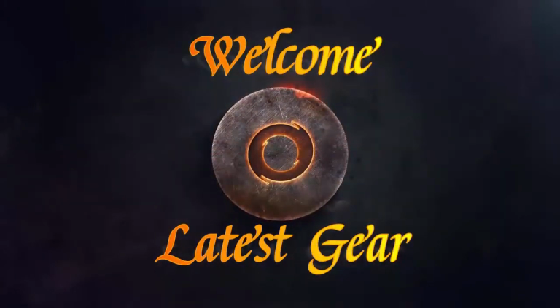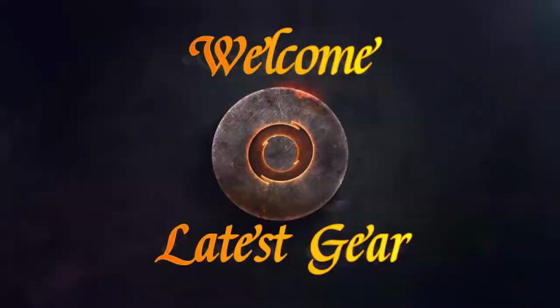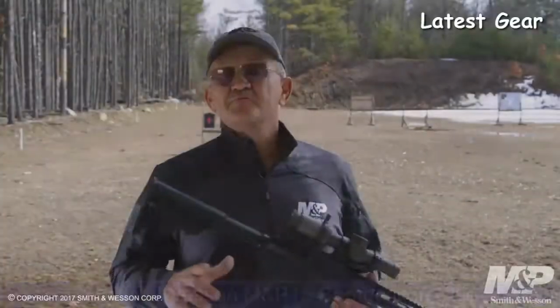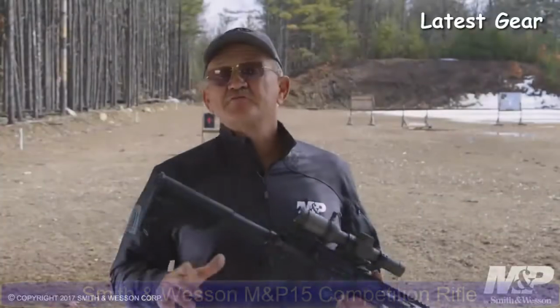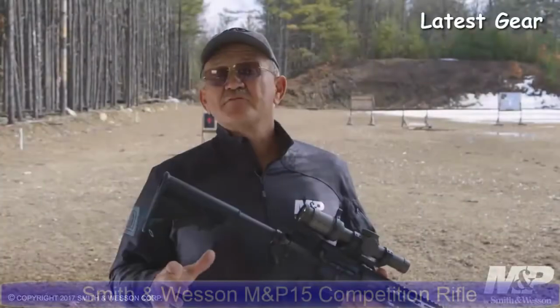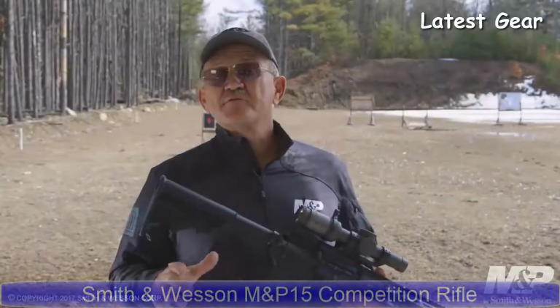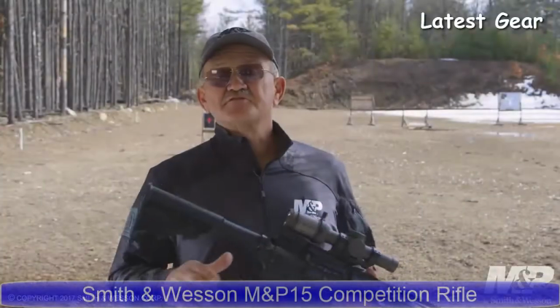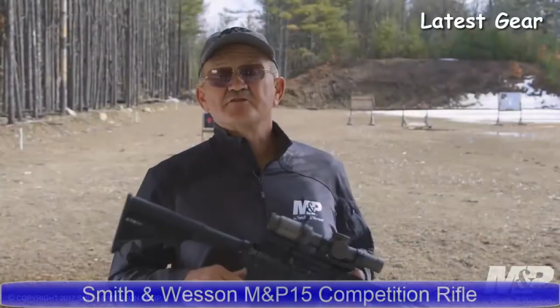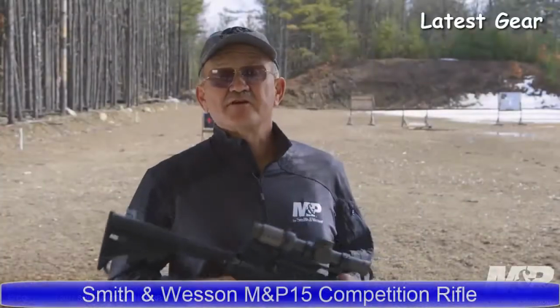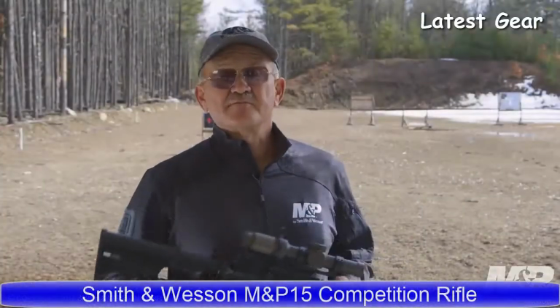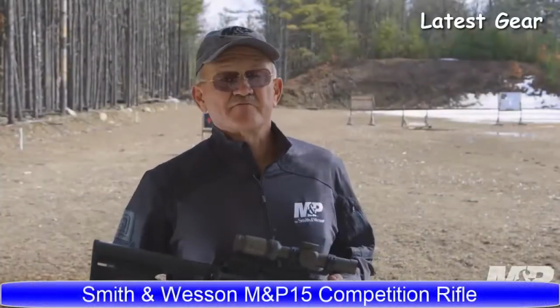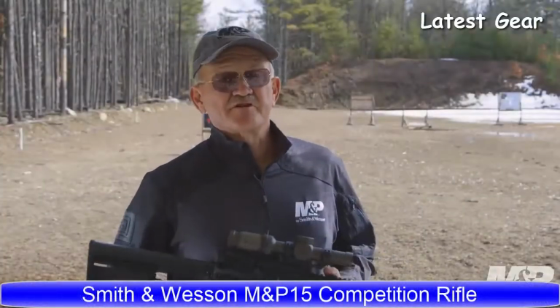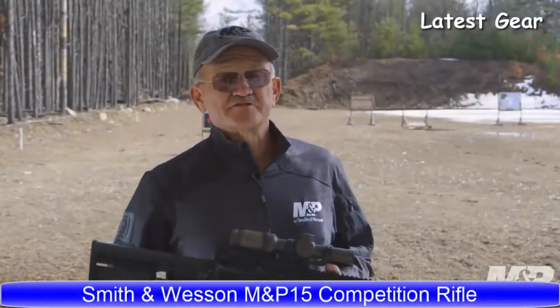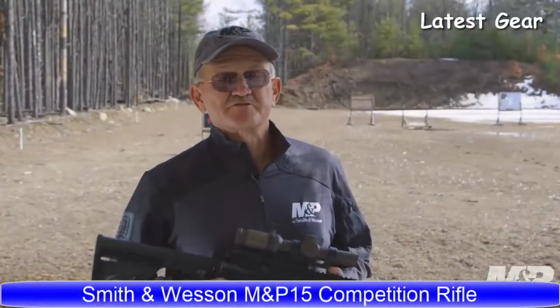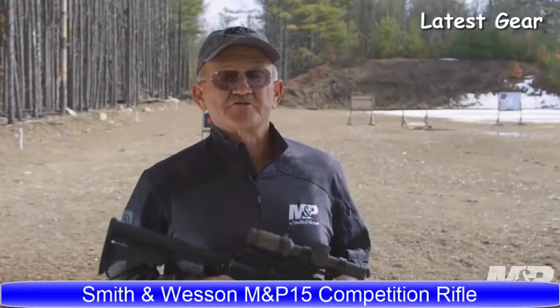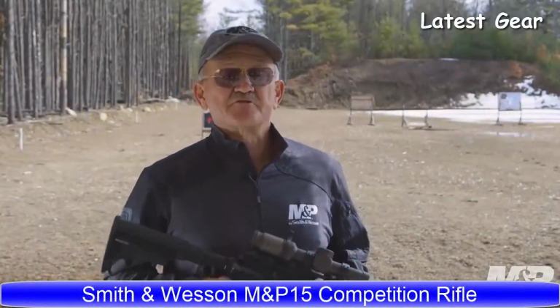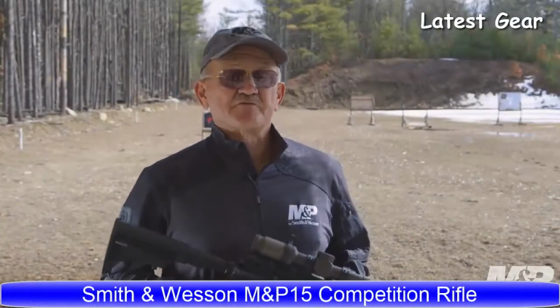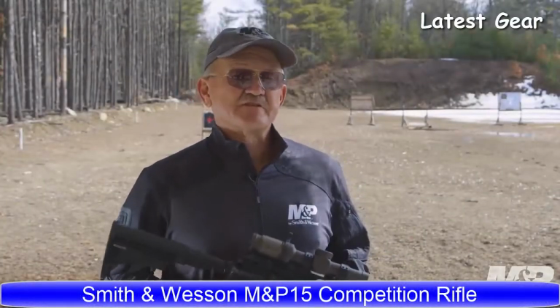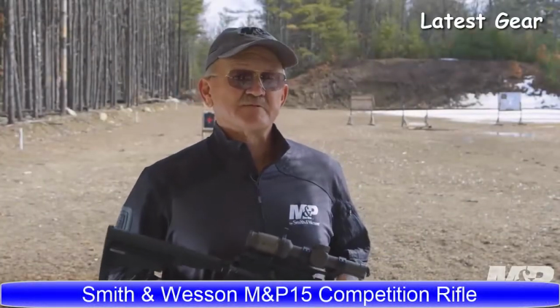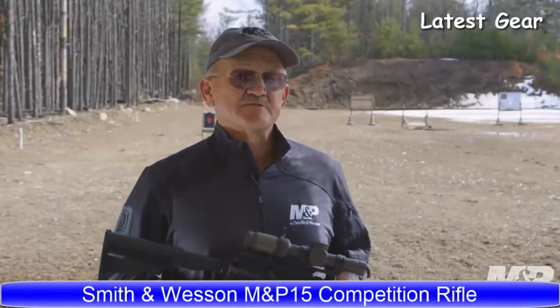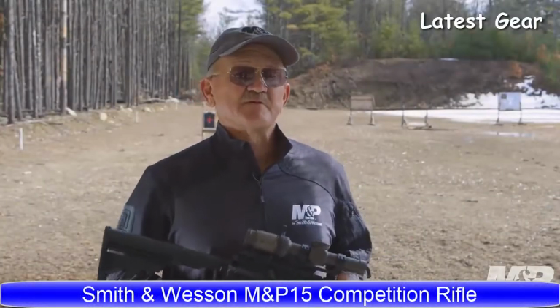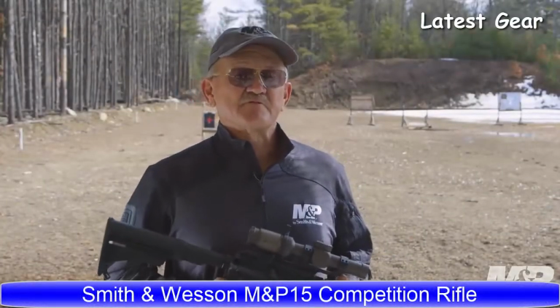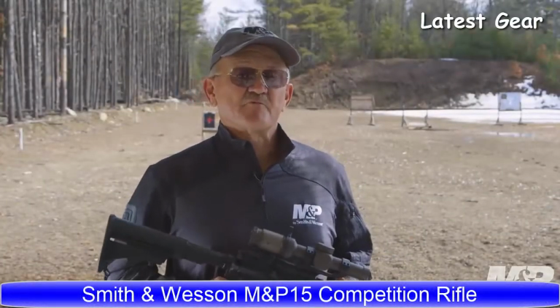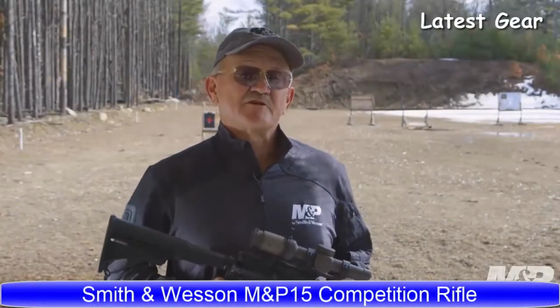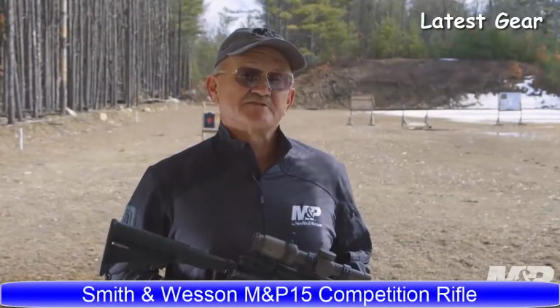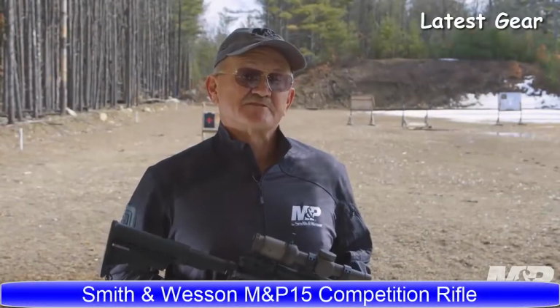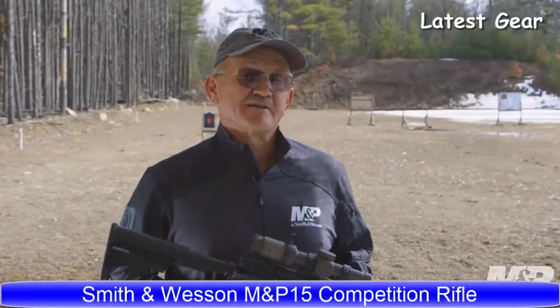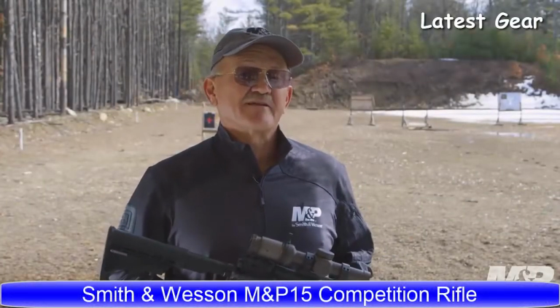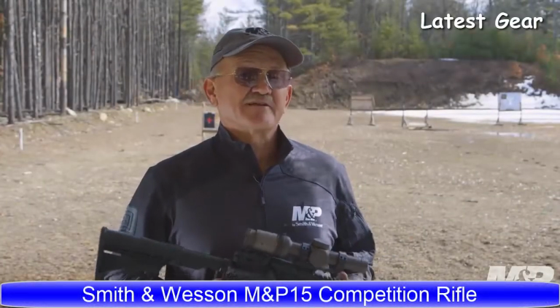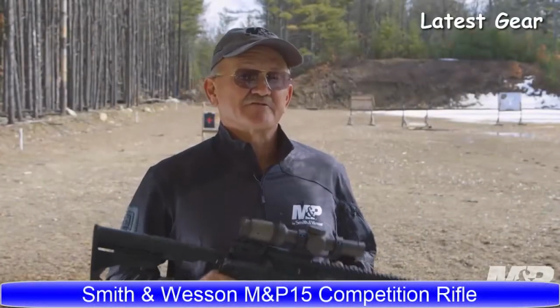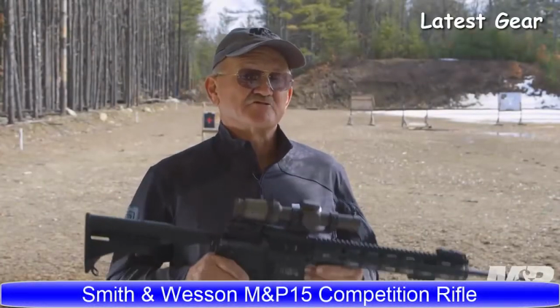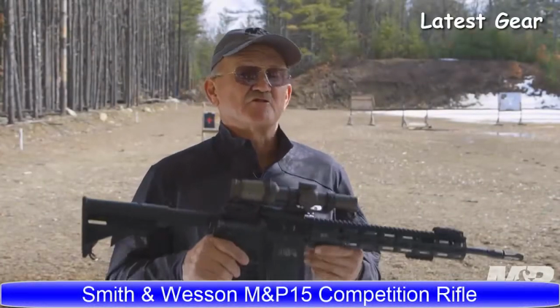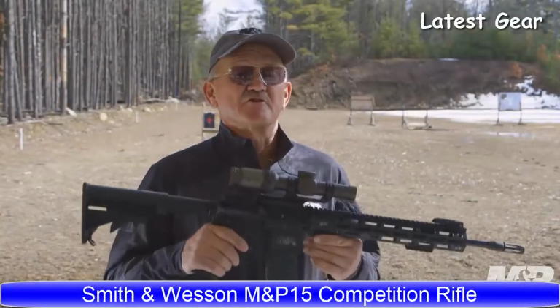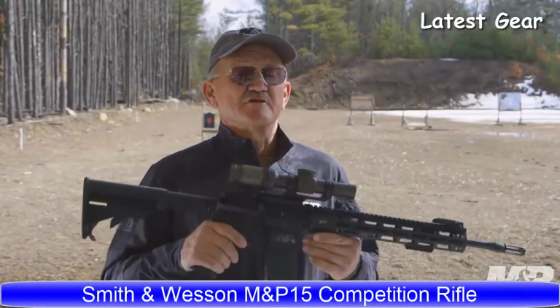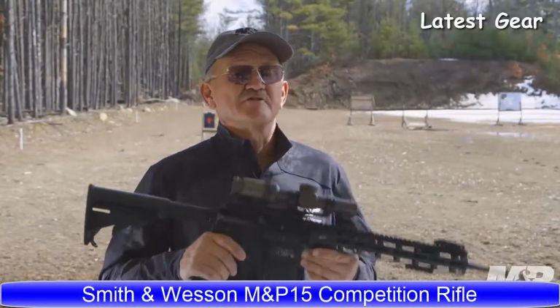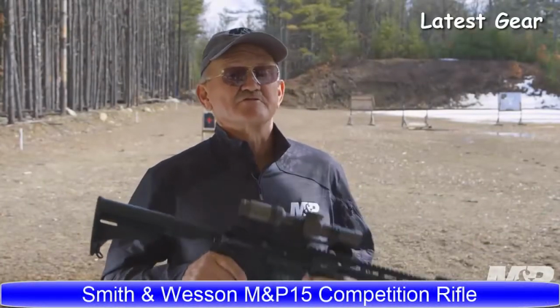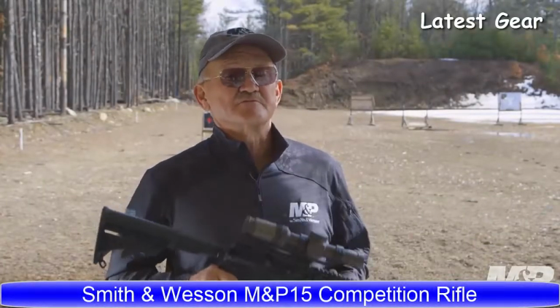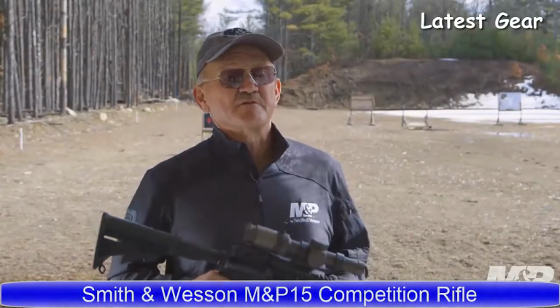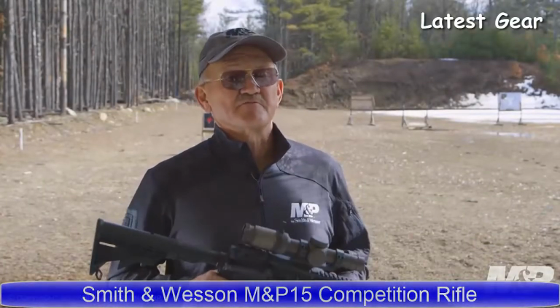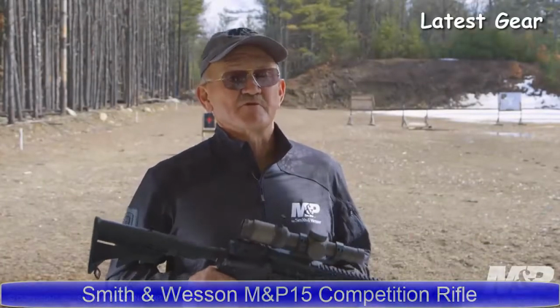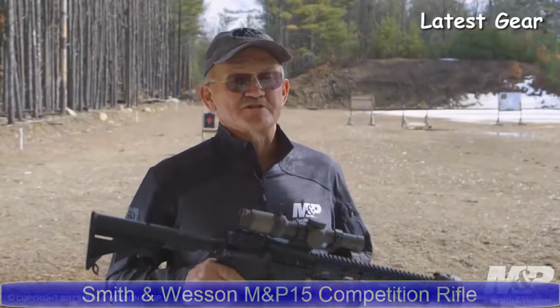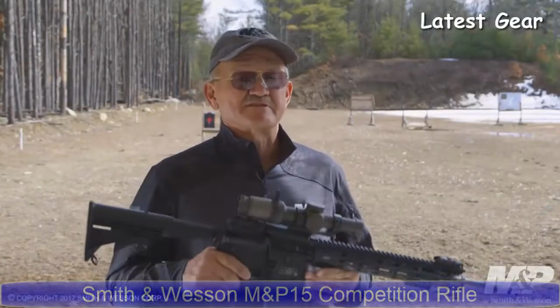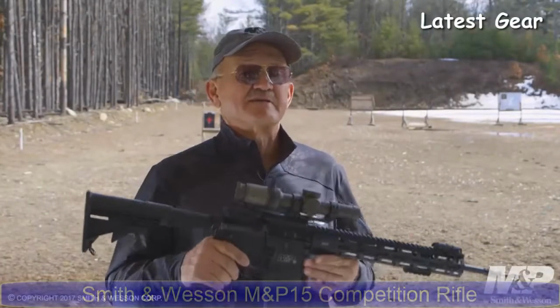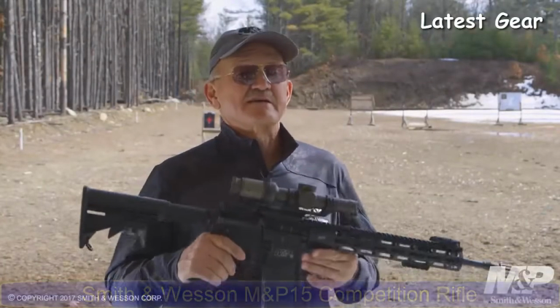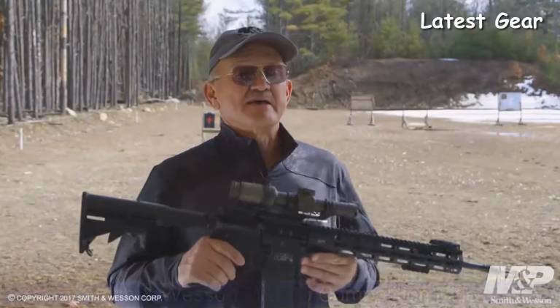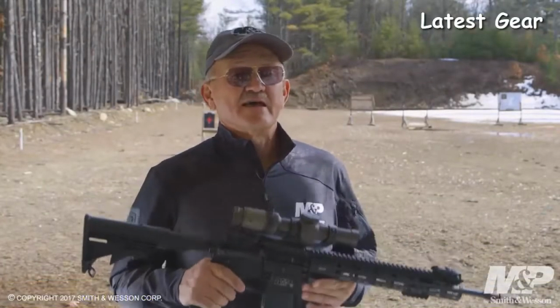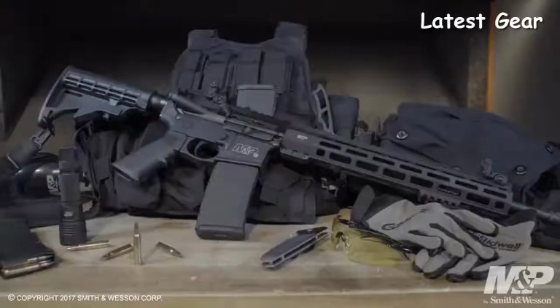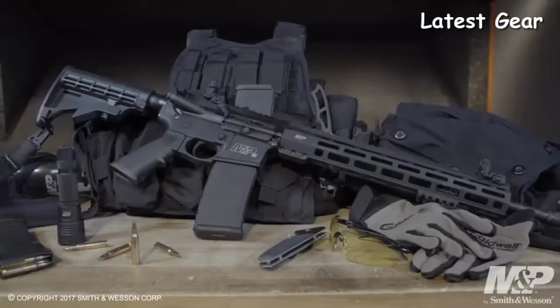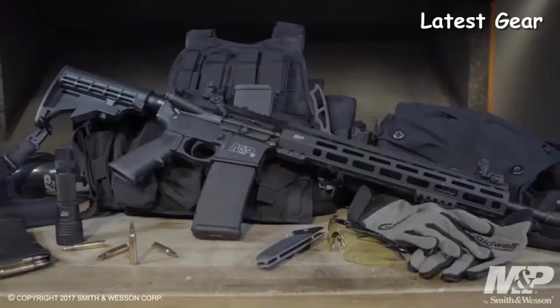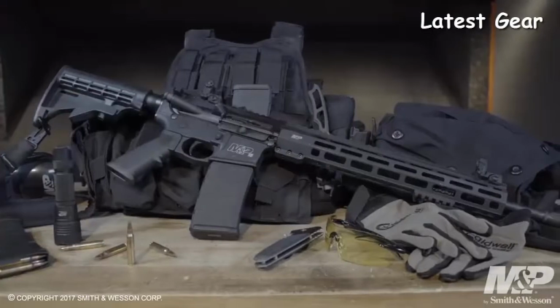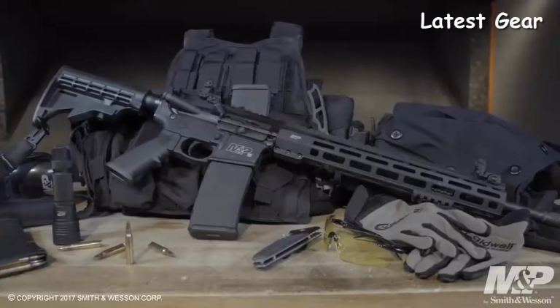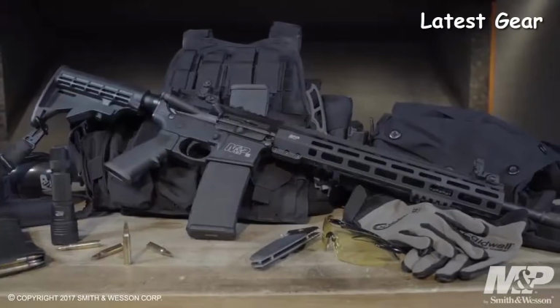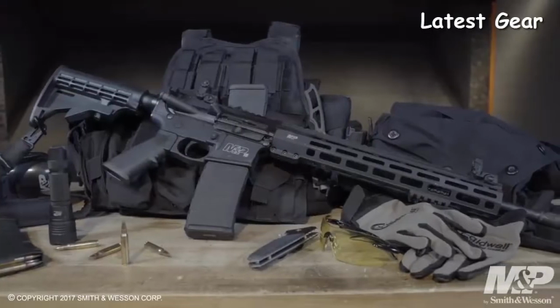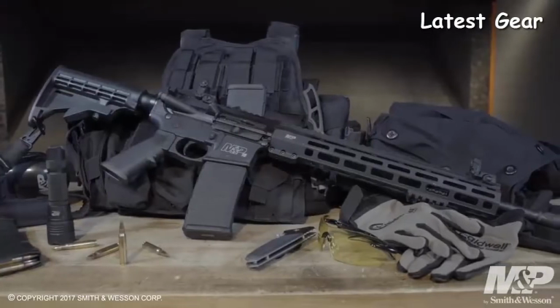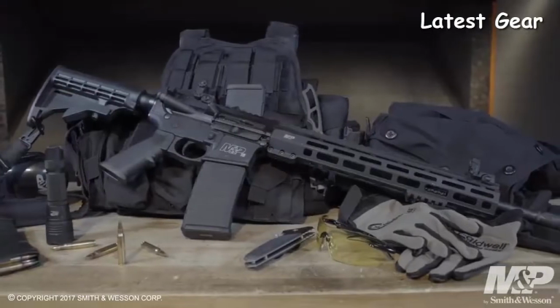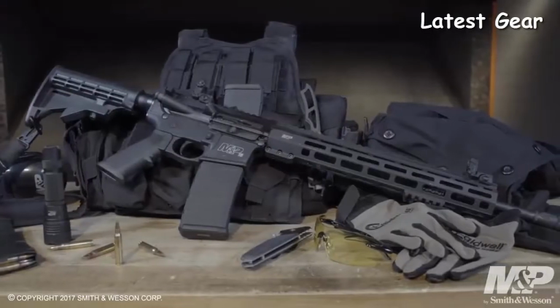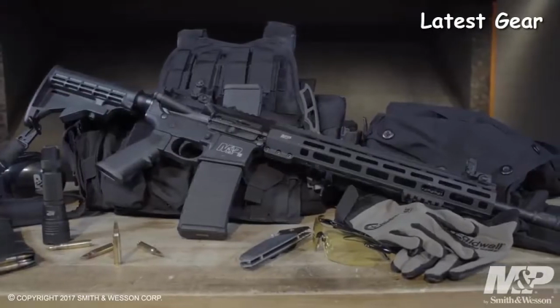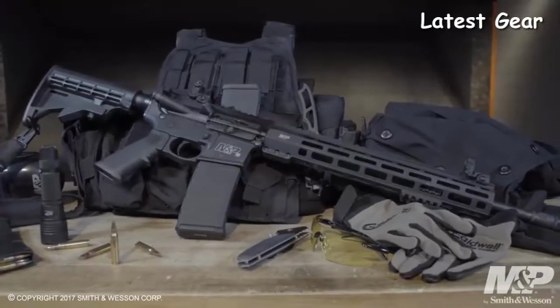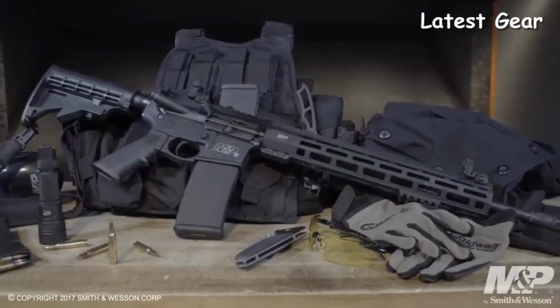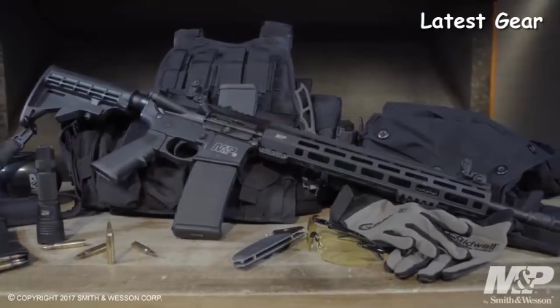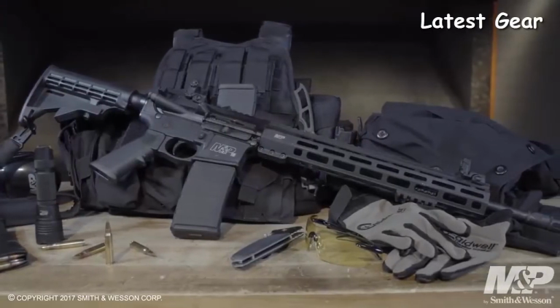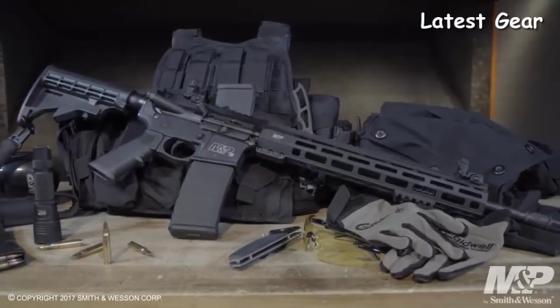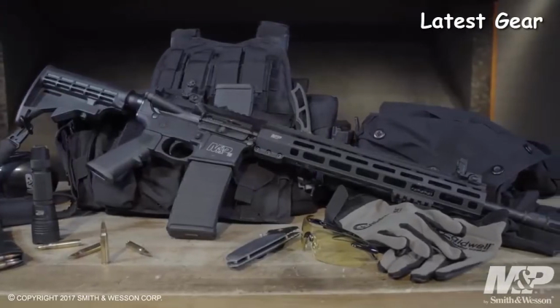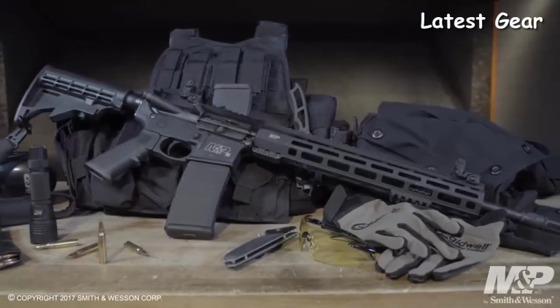I'm Jerry Michelek, professional shooter for Team Smith & Wesson, and I'd like to show you the new Smith & Wesson M&P 15T rifle.